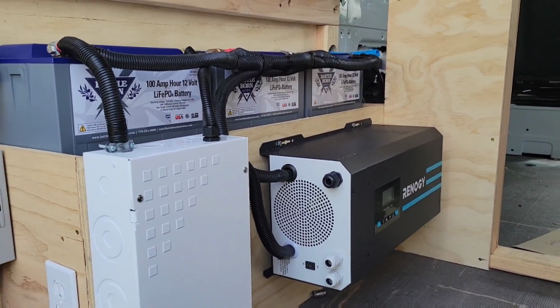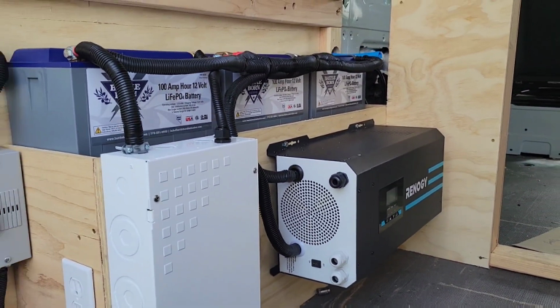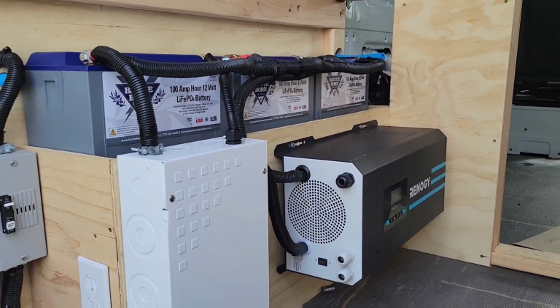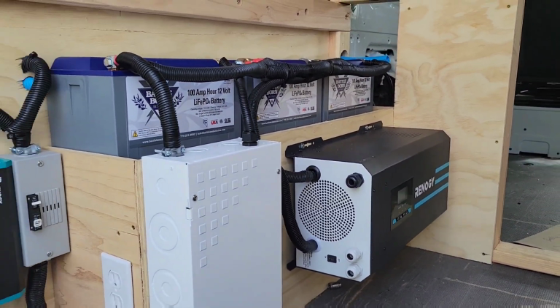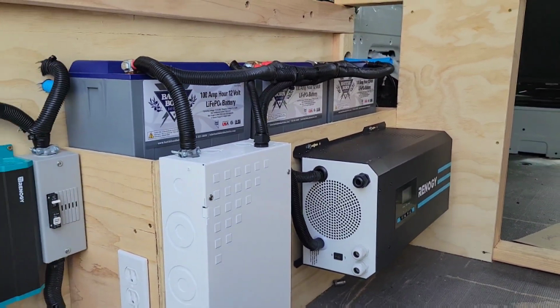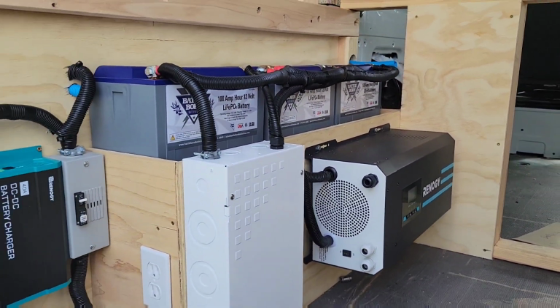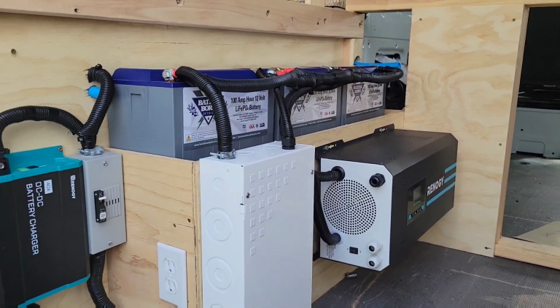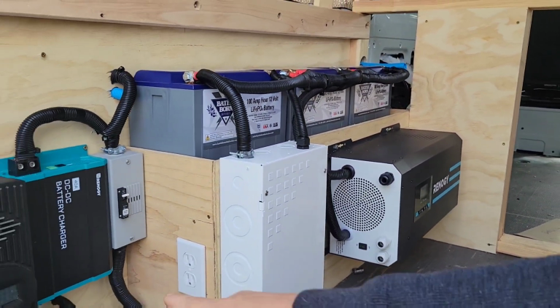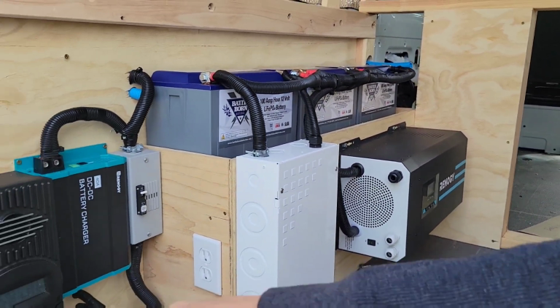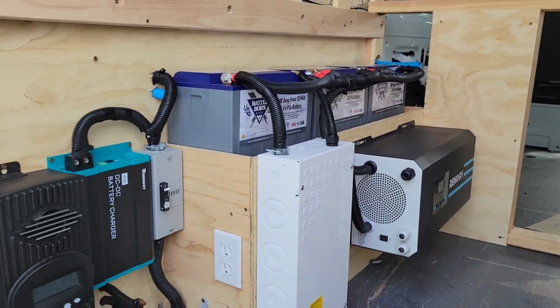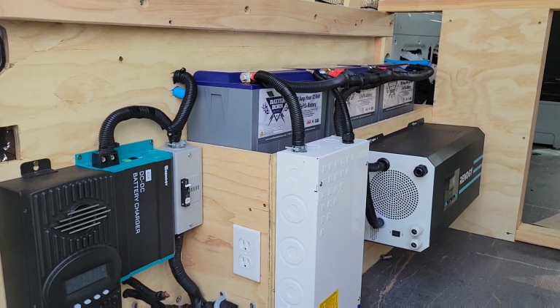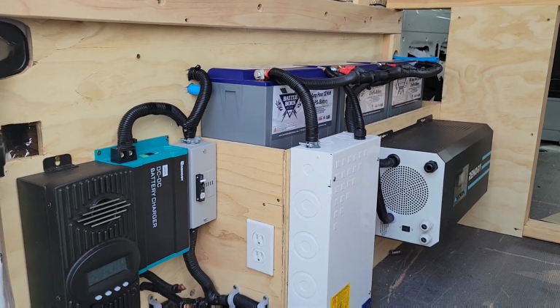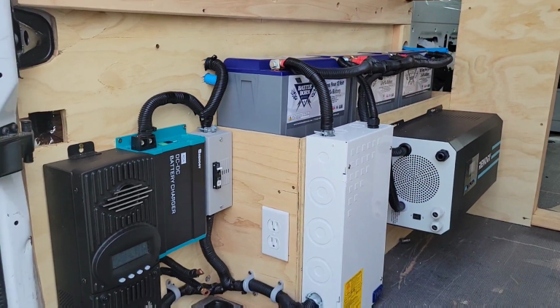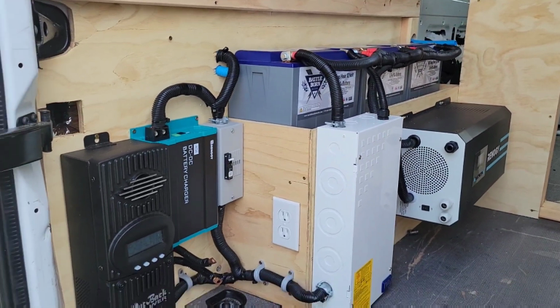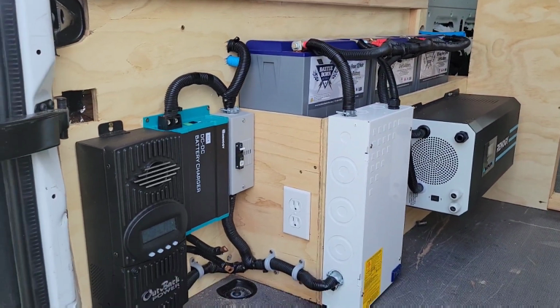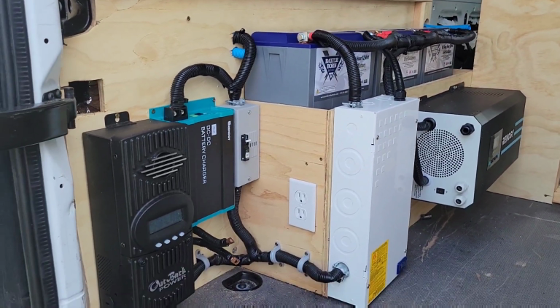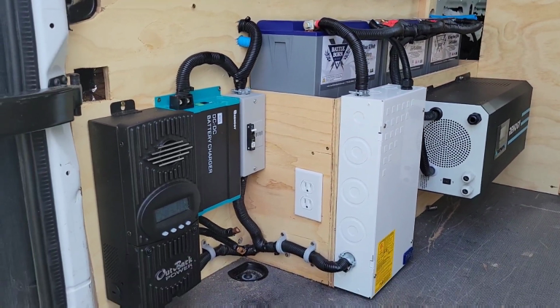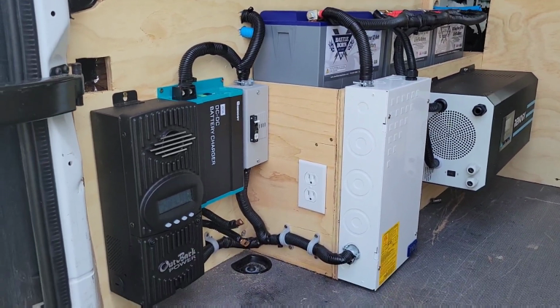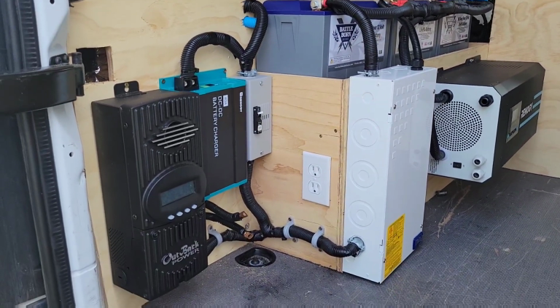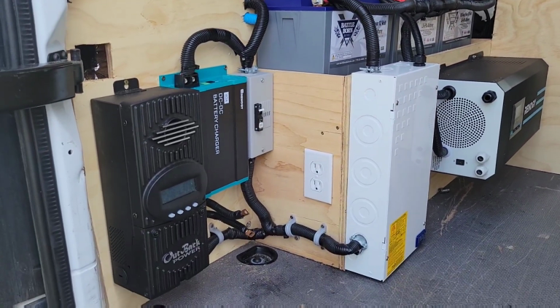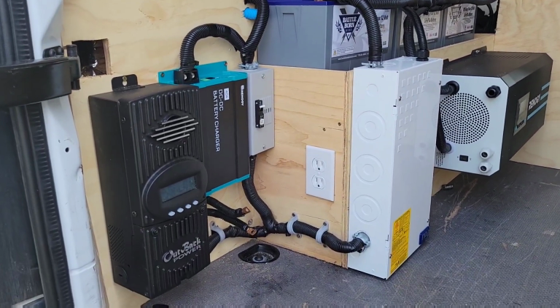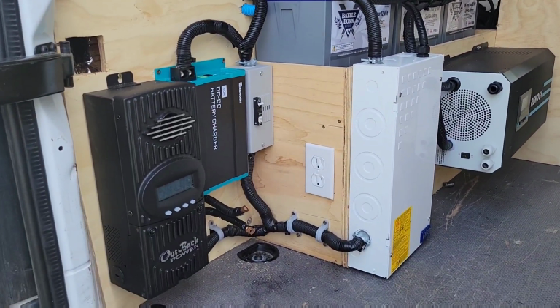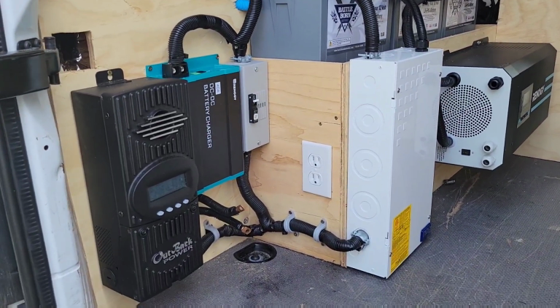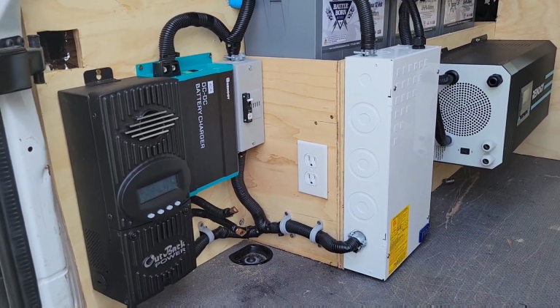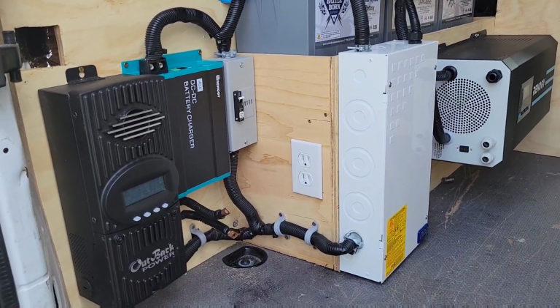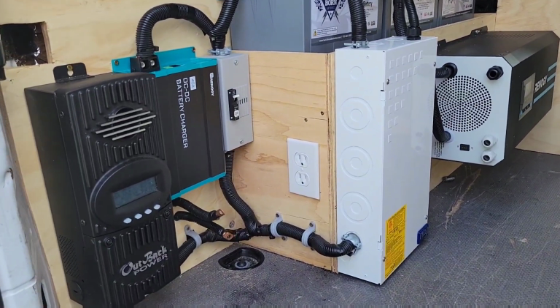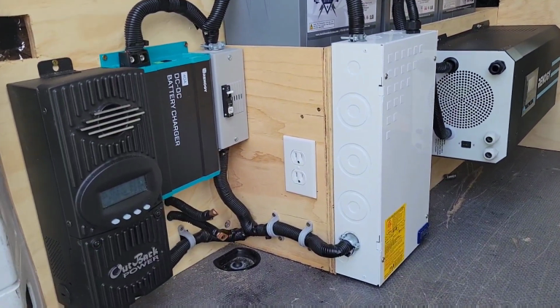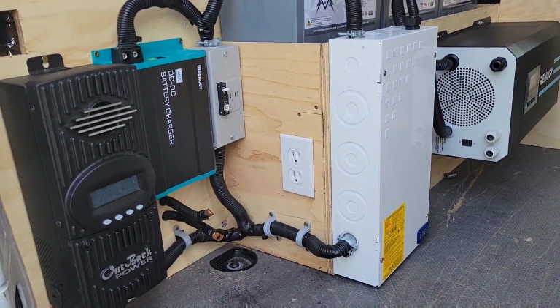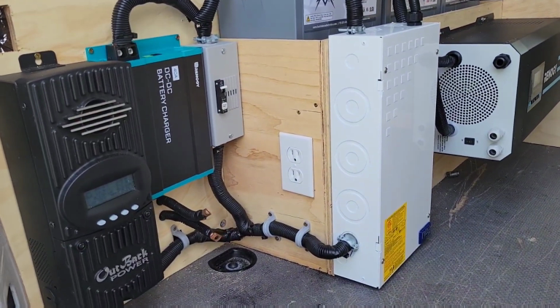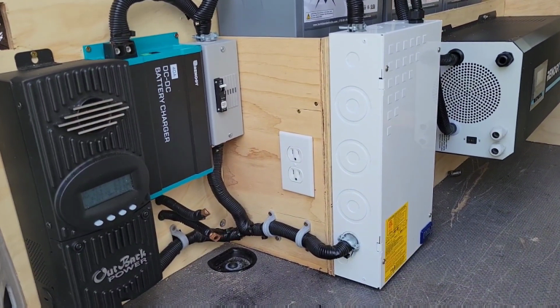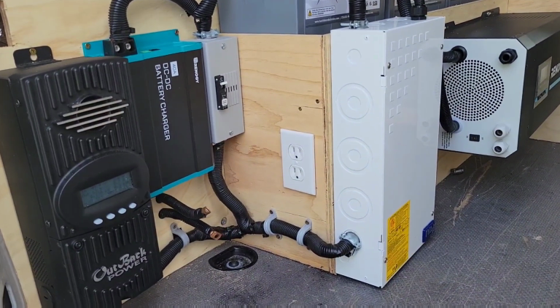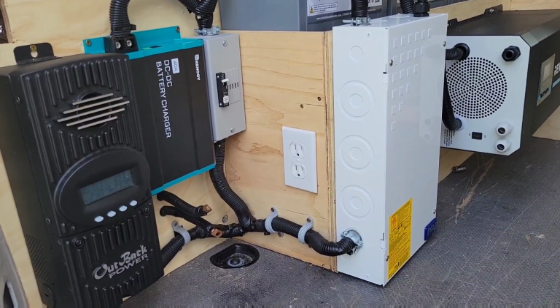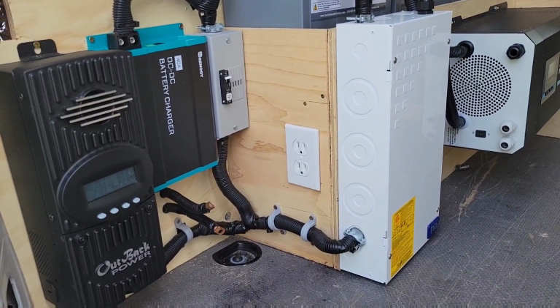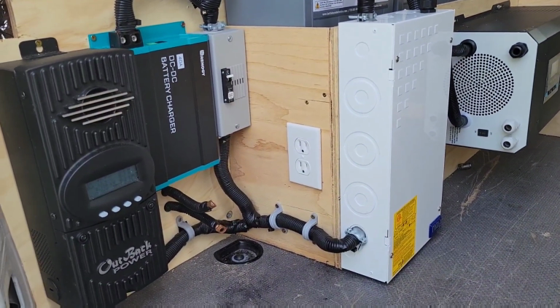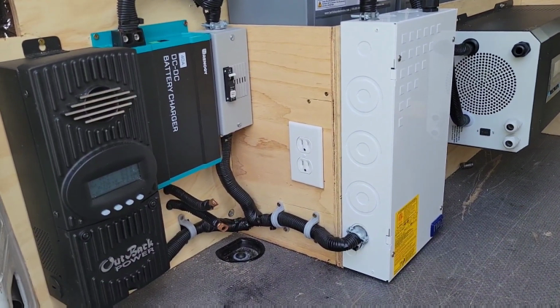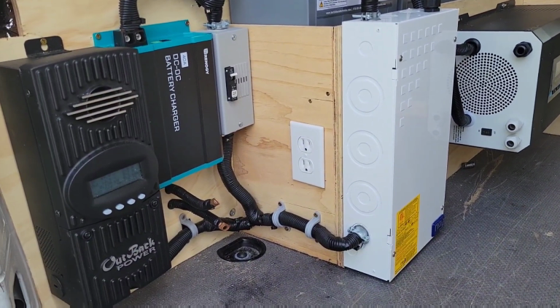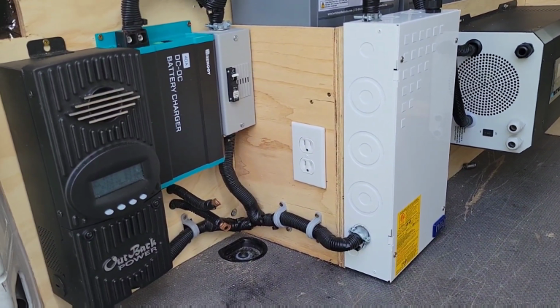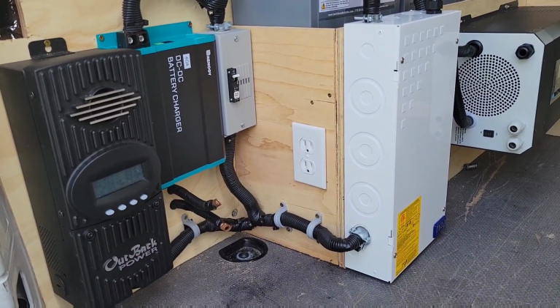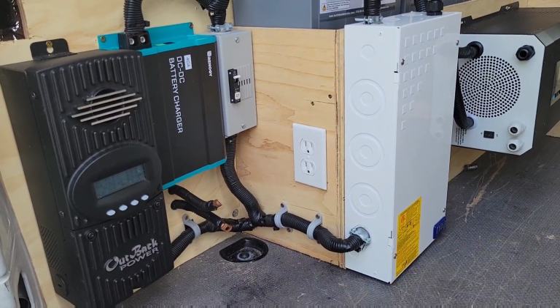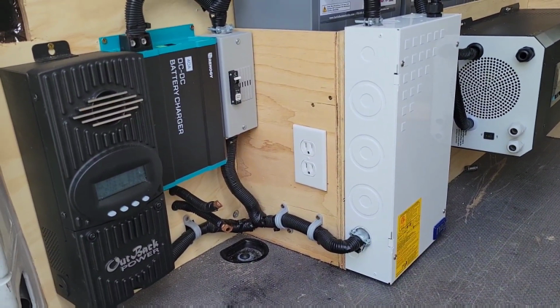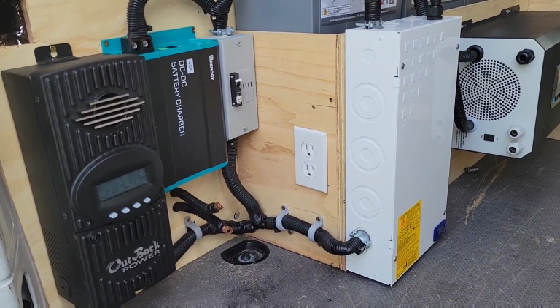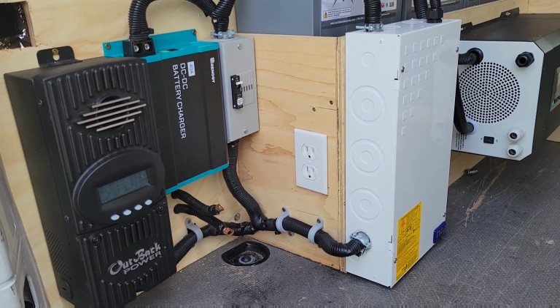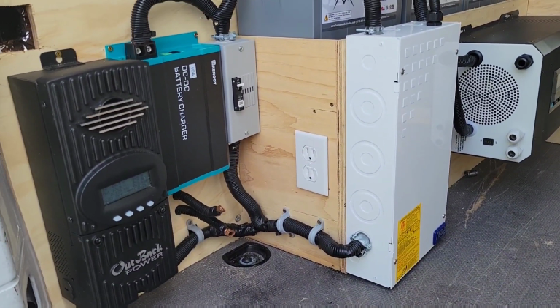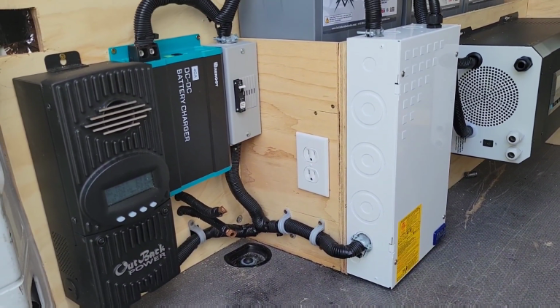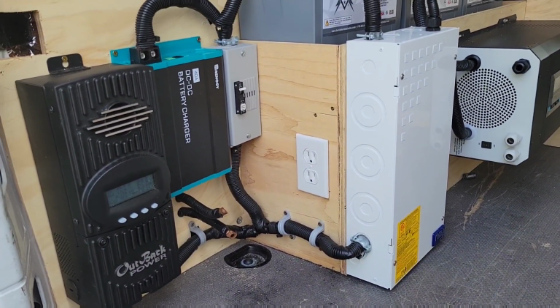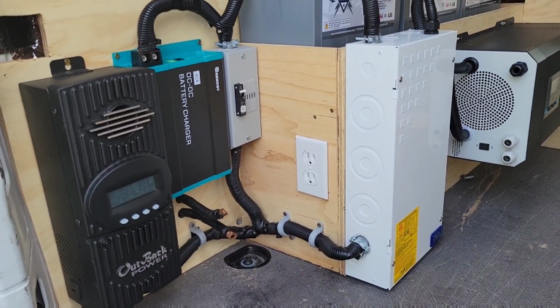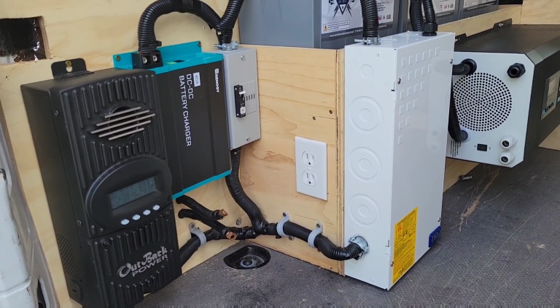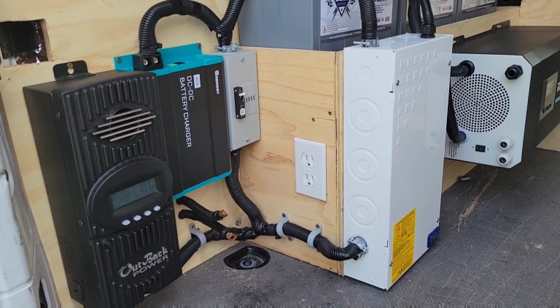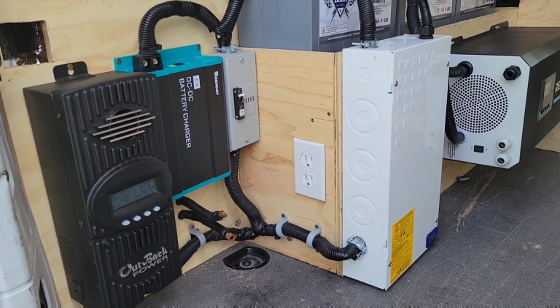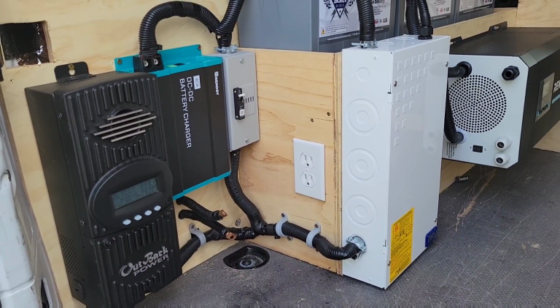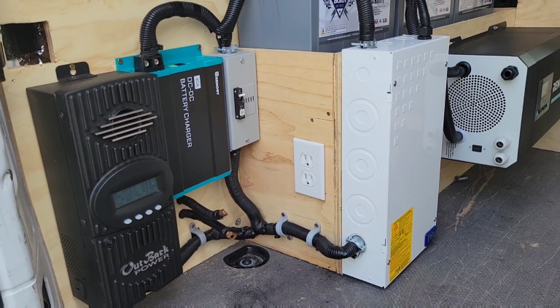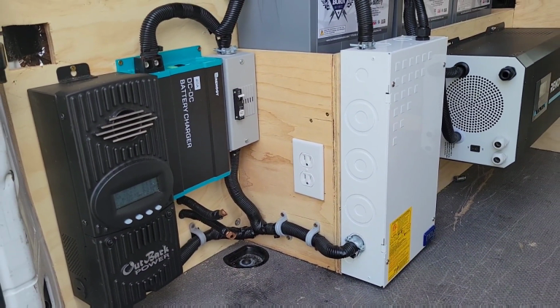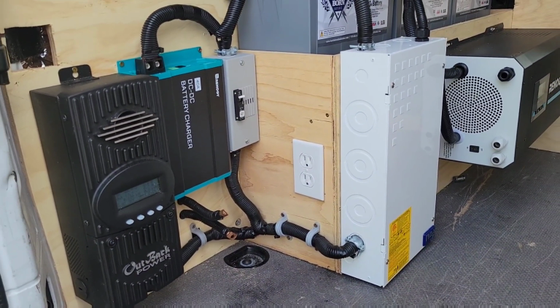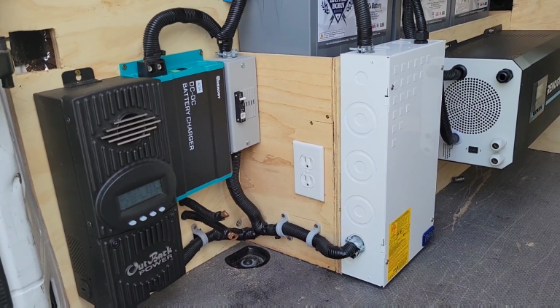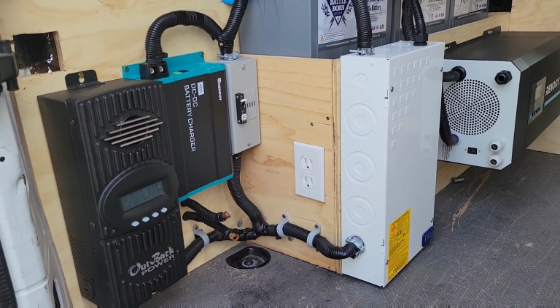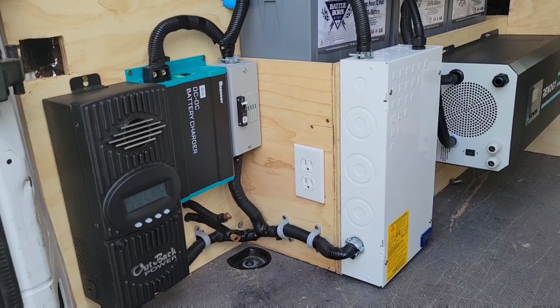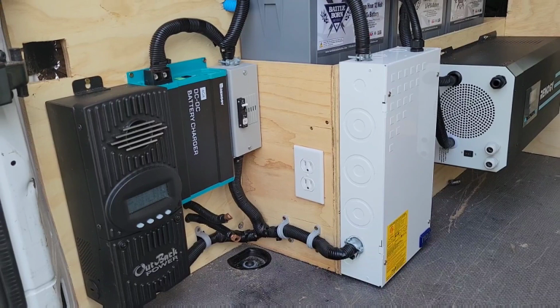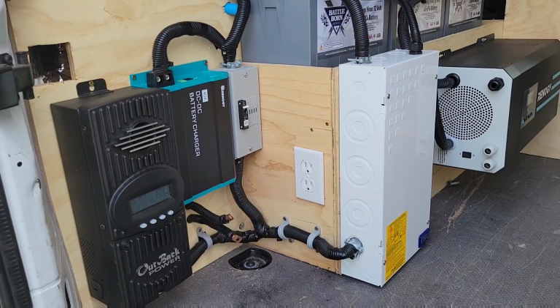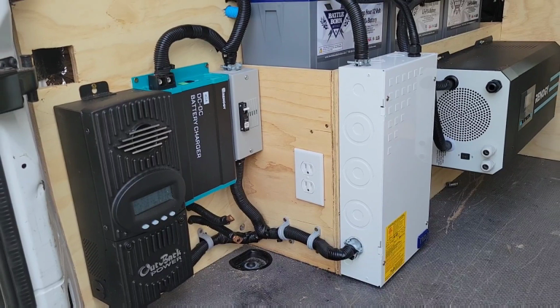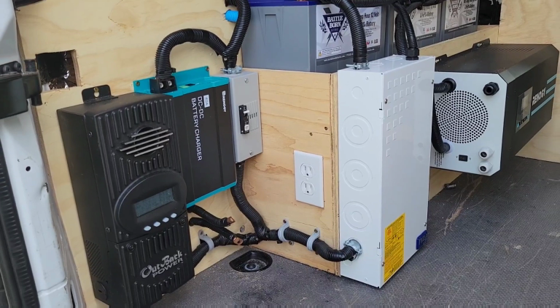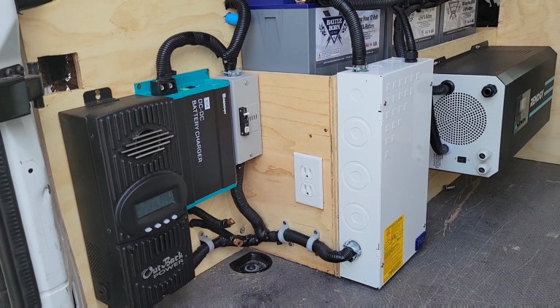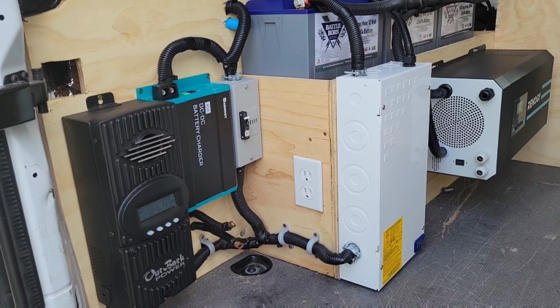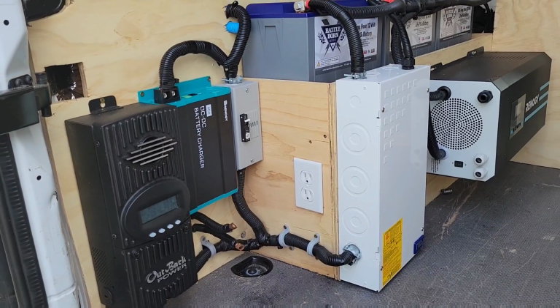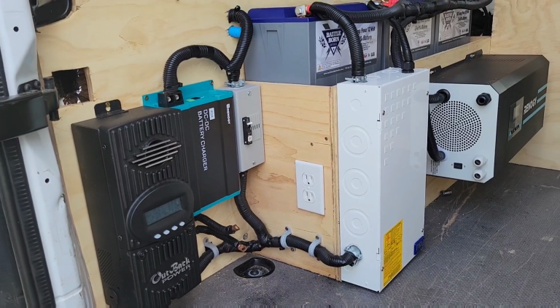Over on the left here you have an Outback FM60 handling the maximum power point tracking of the solar panels.